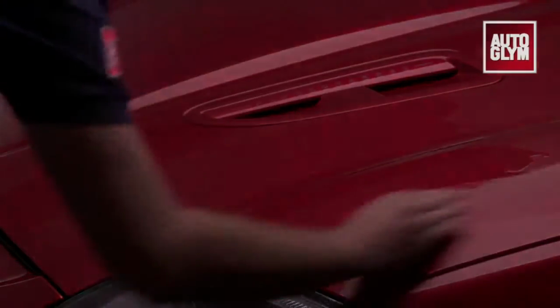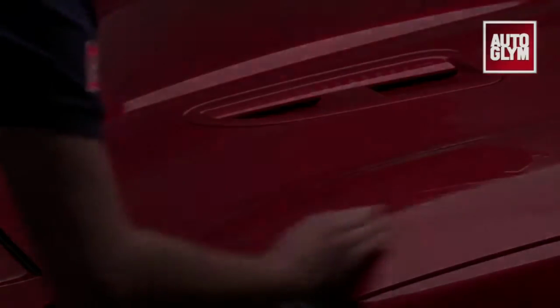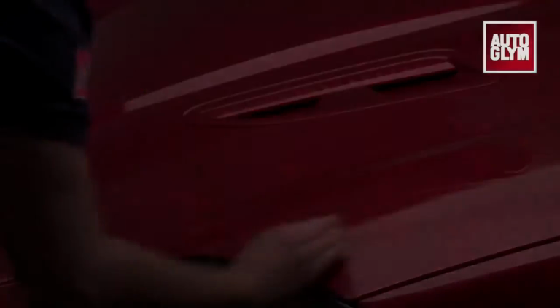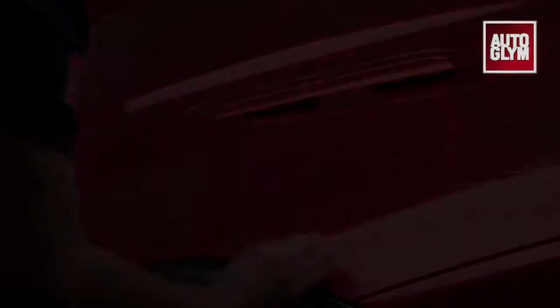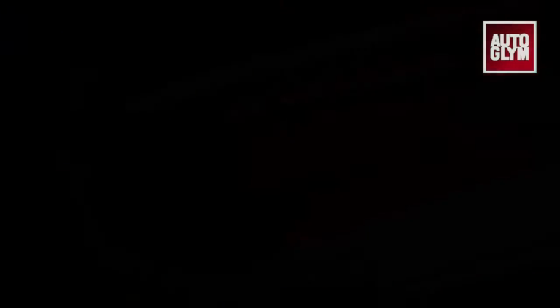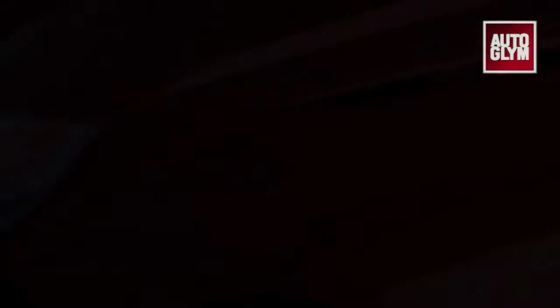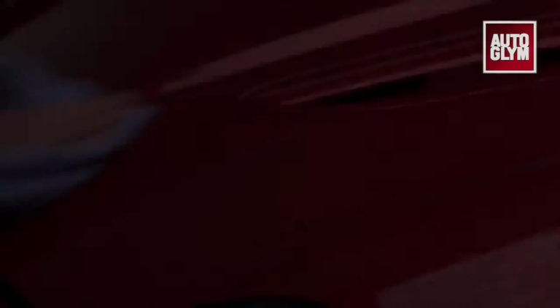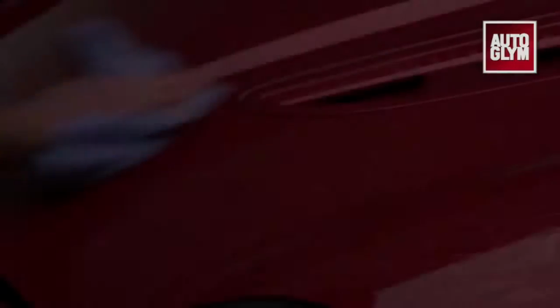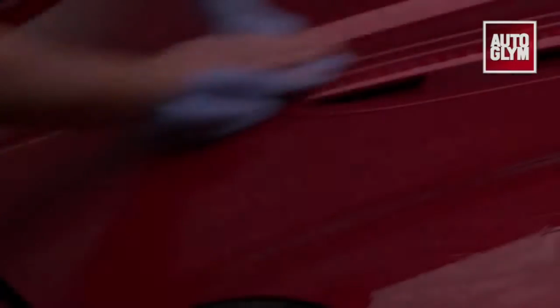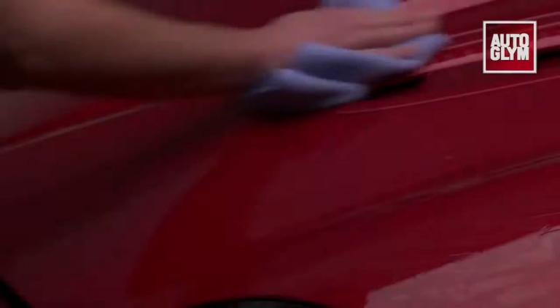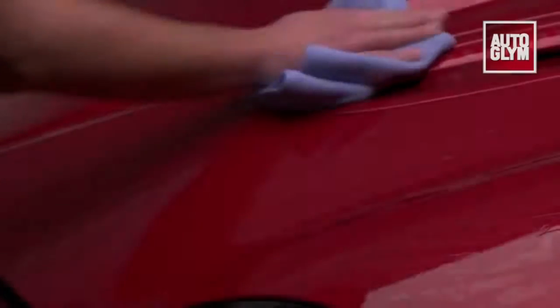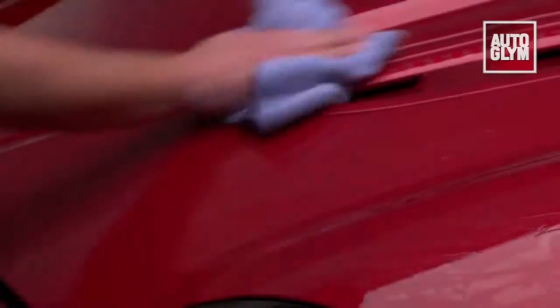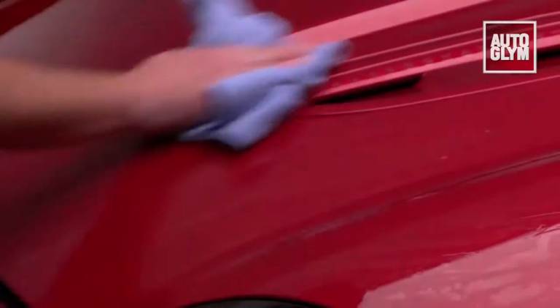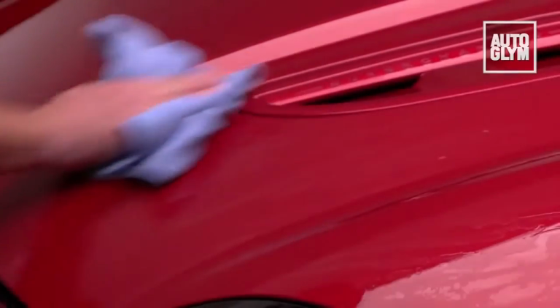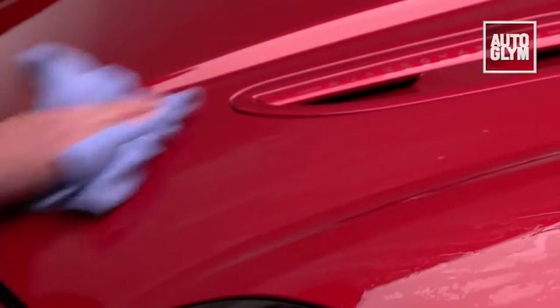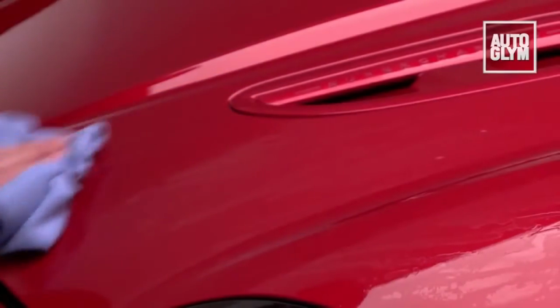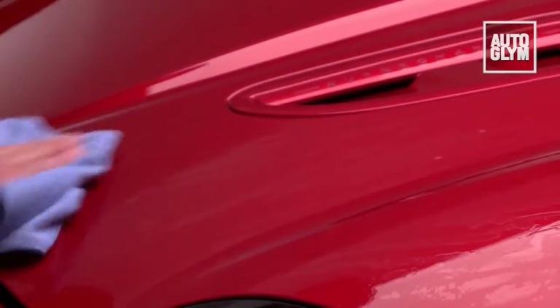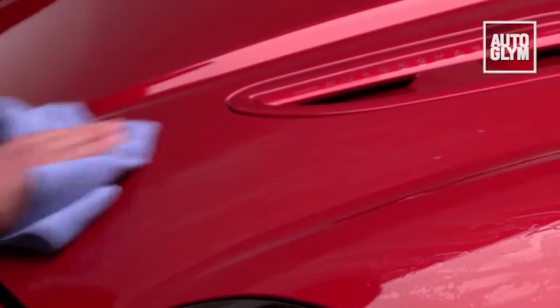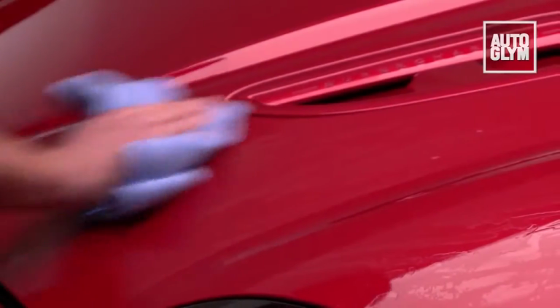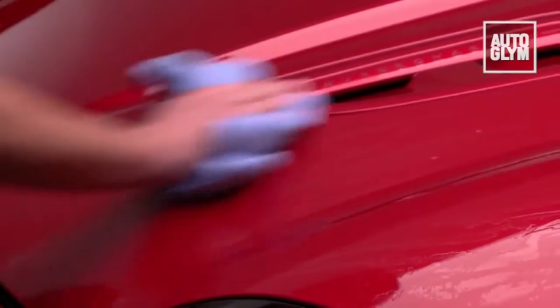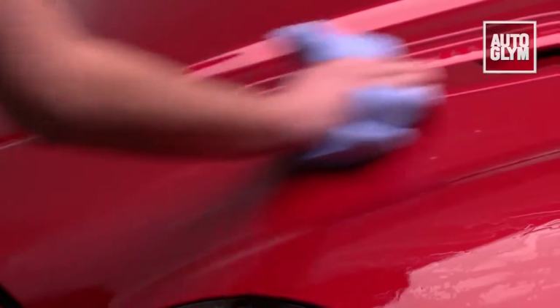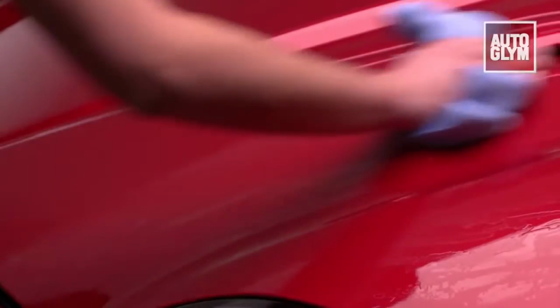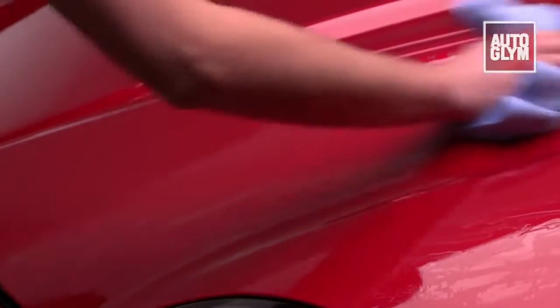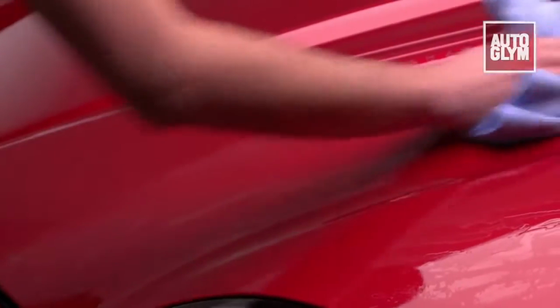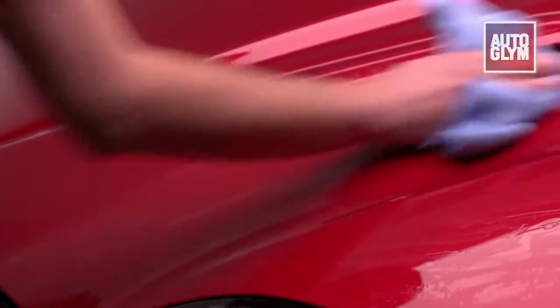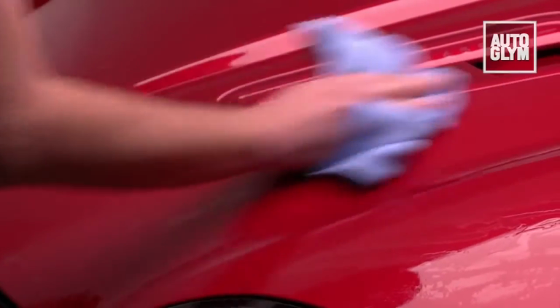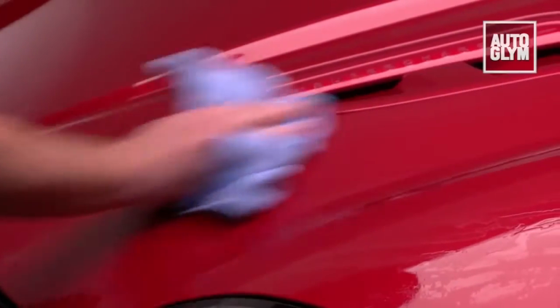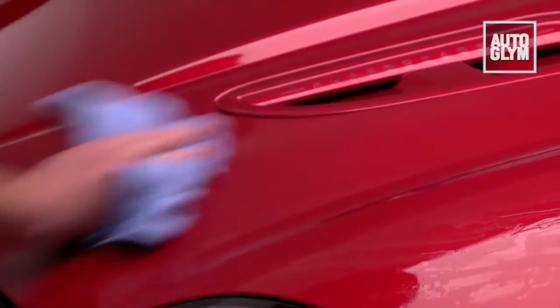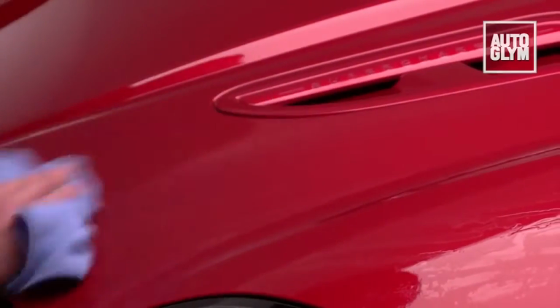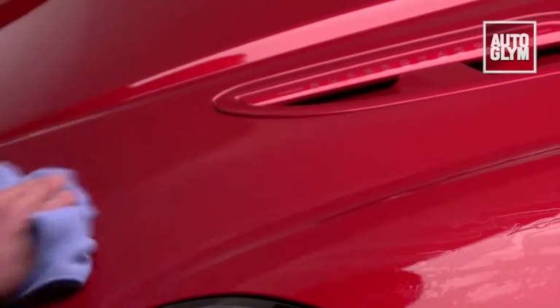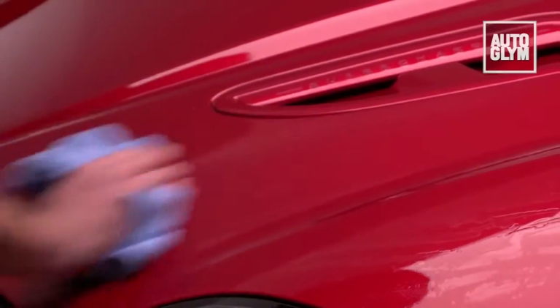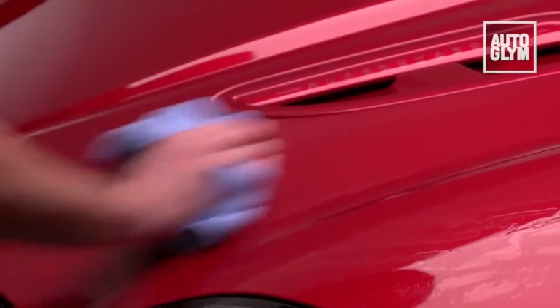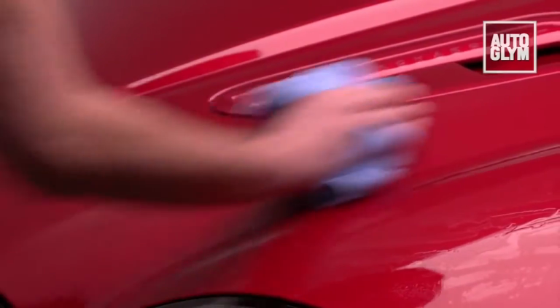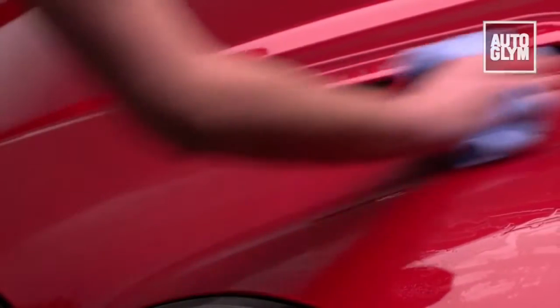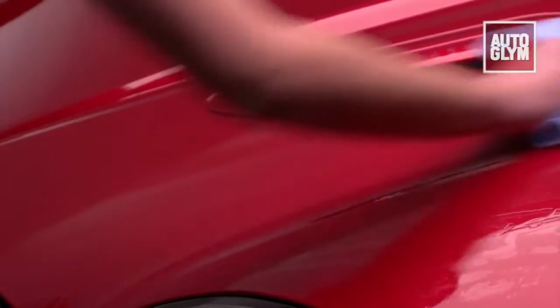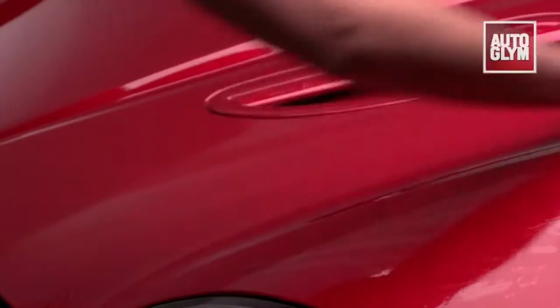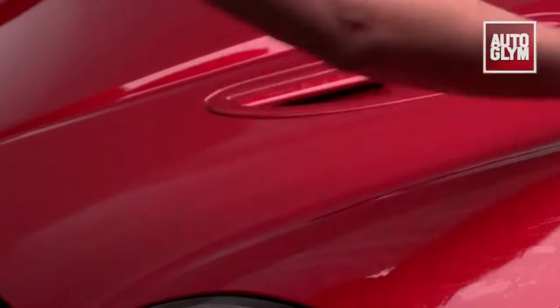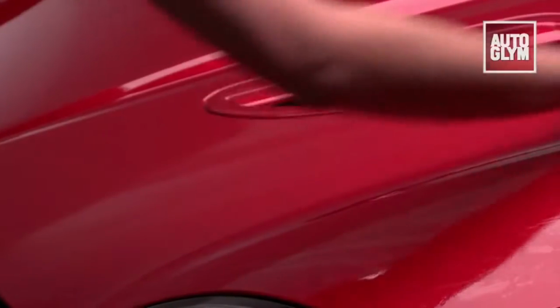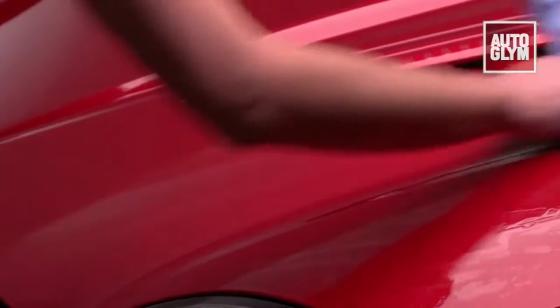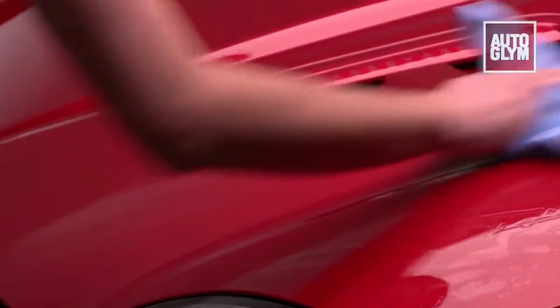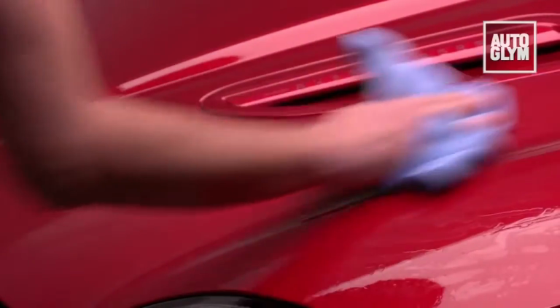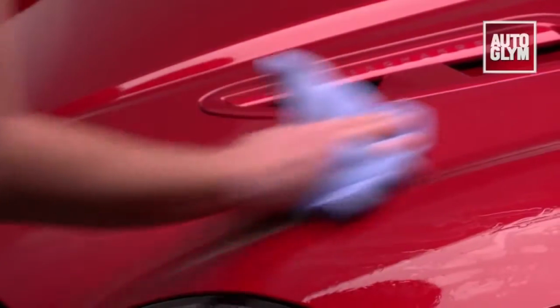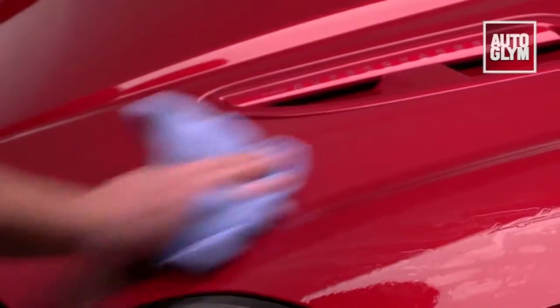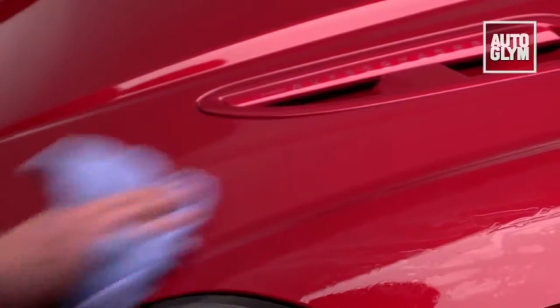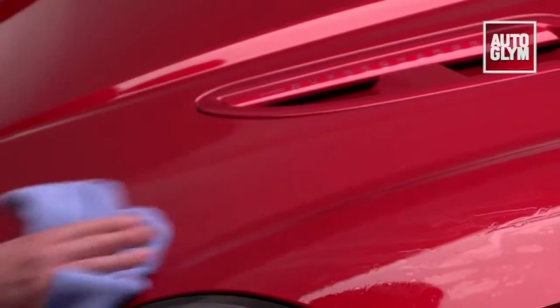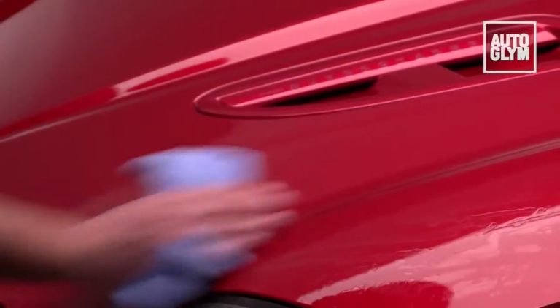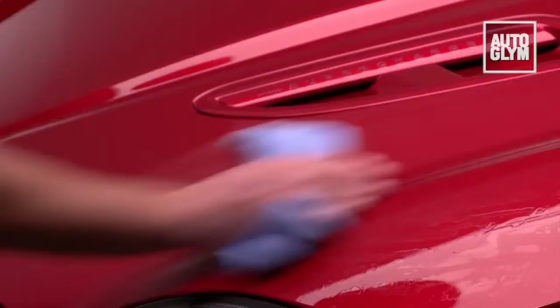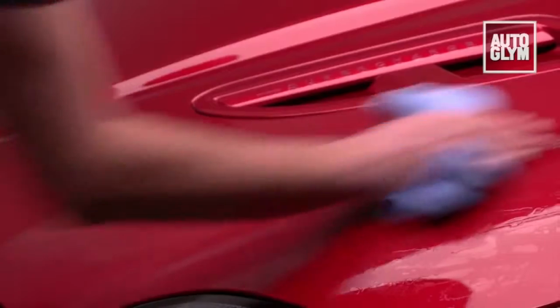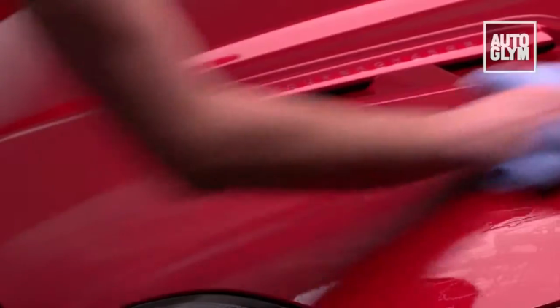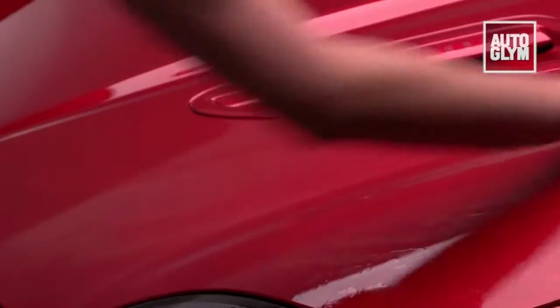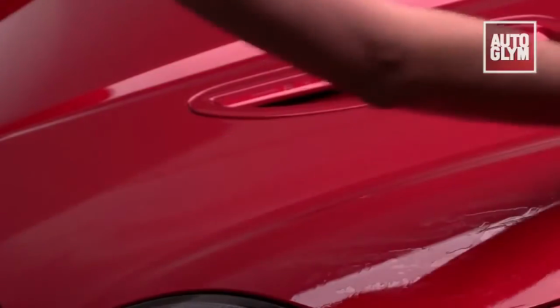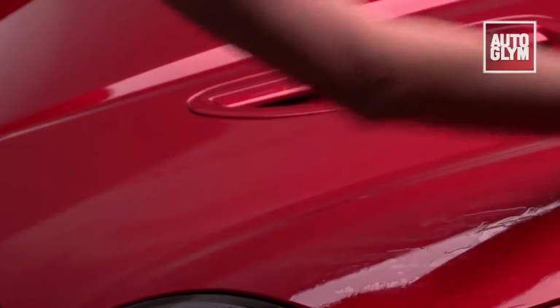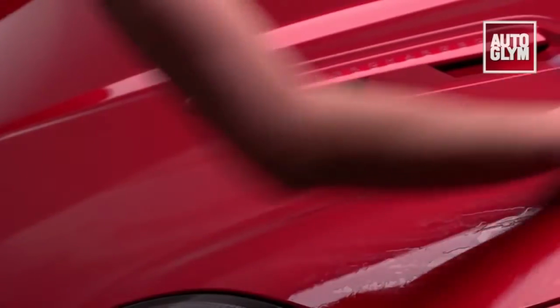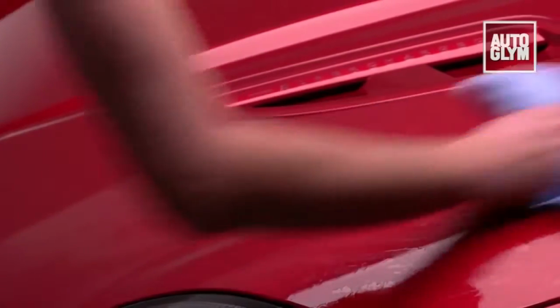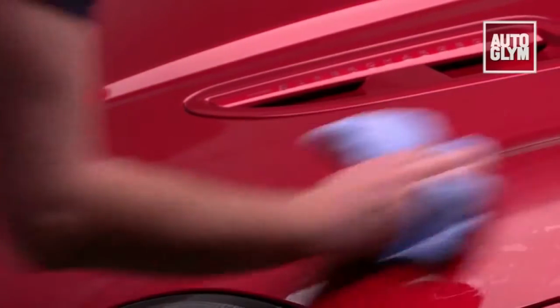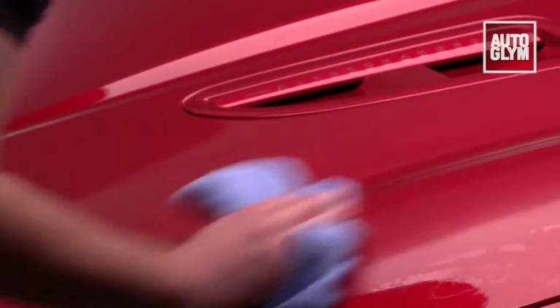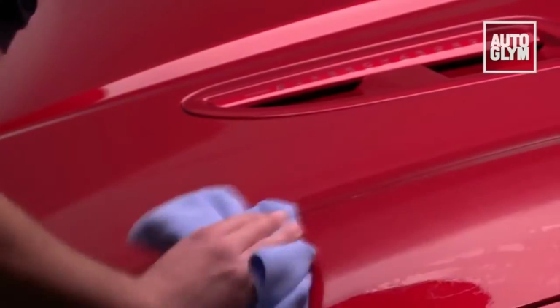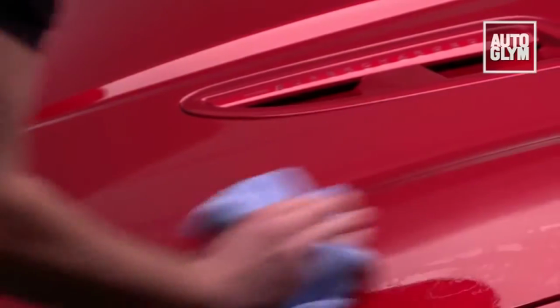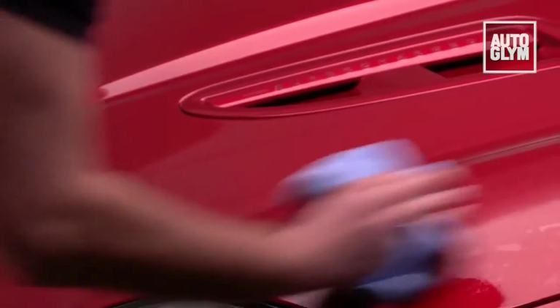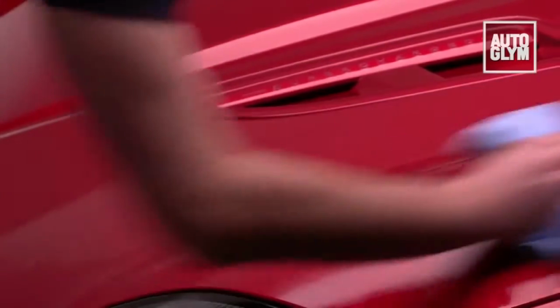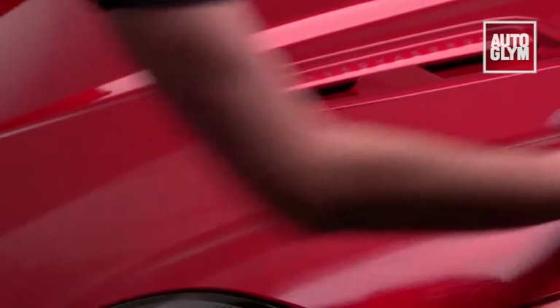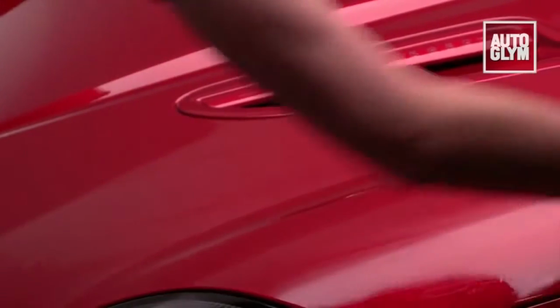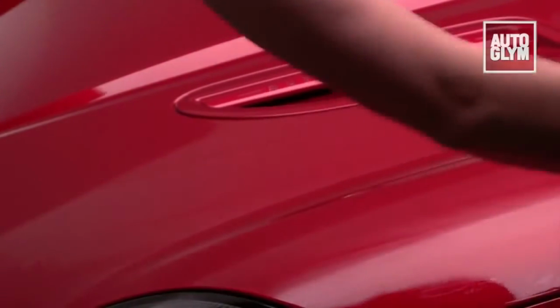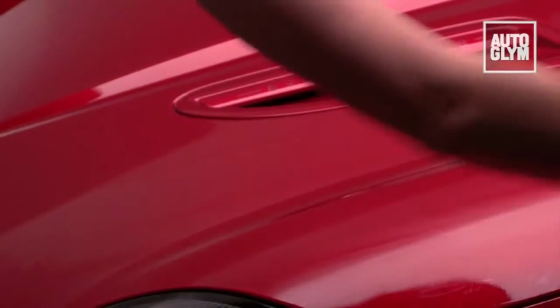Remove the residue with a microfiber cloth and move on to the next area, overlapping slightly to ensure all paintwork is treated.